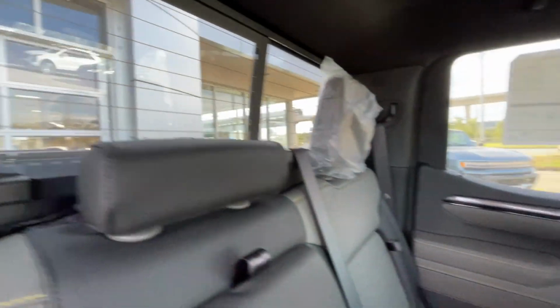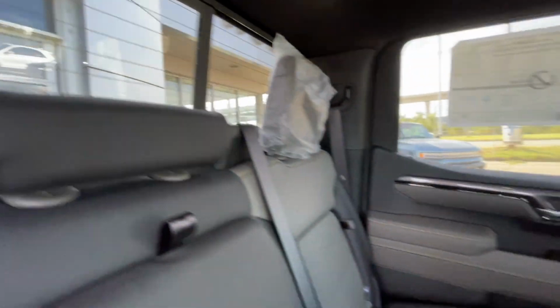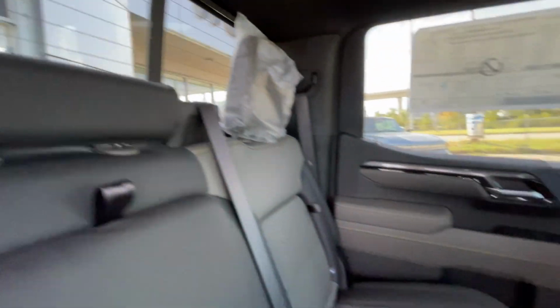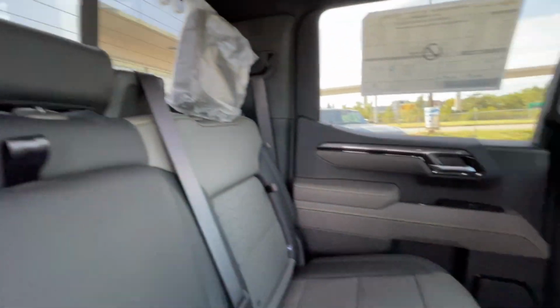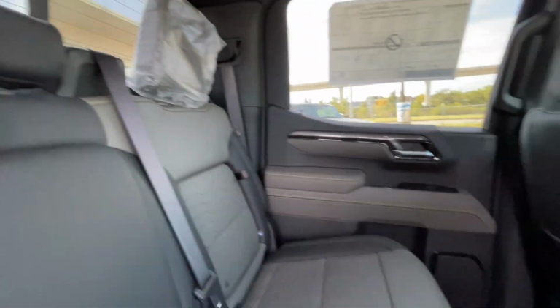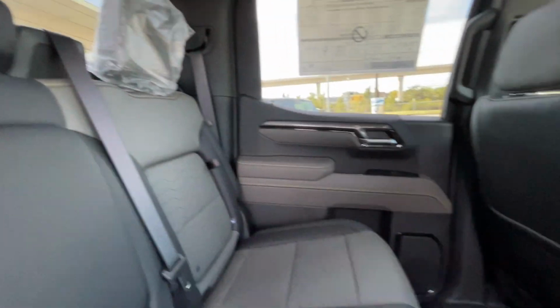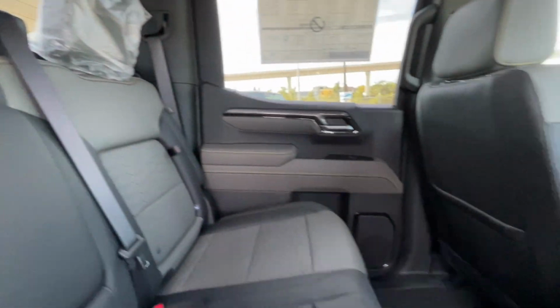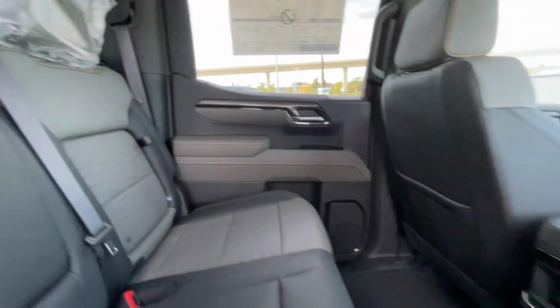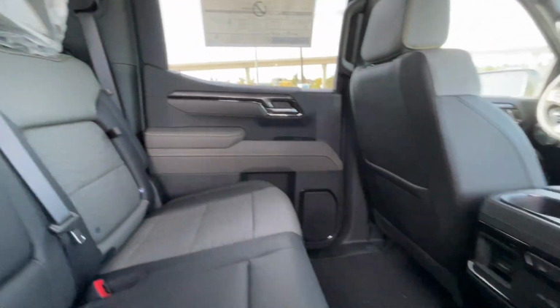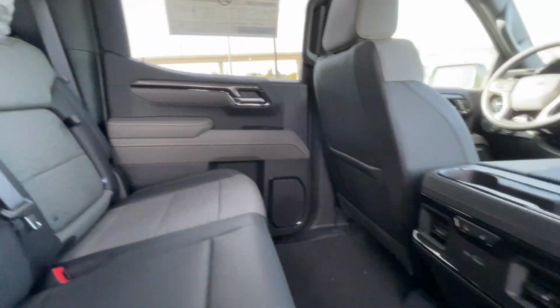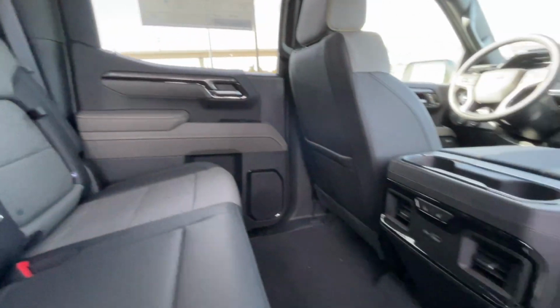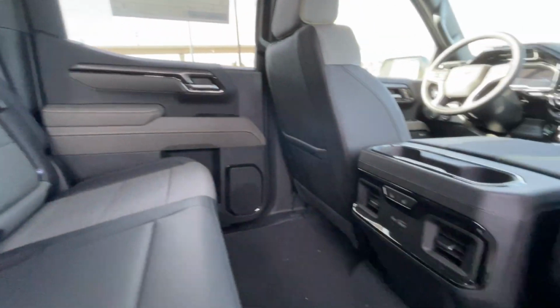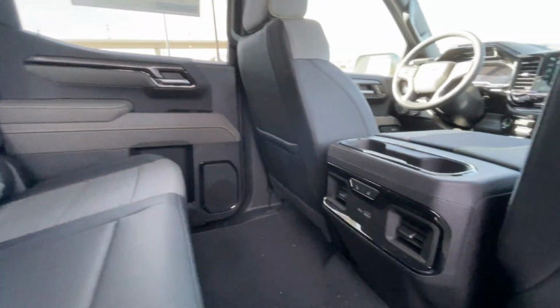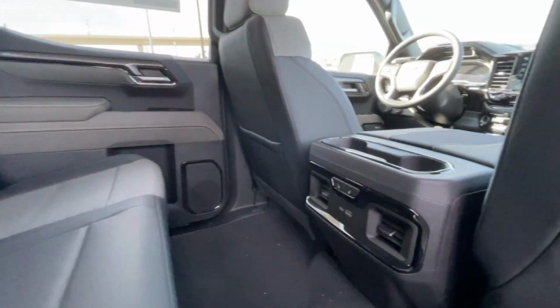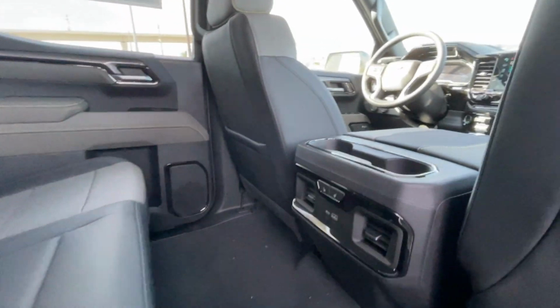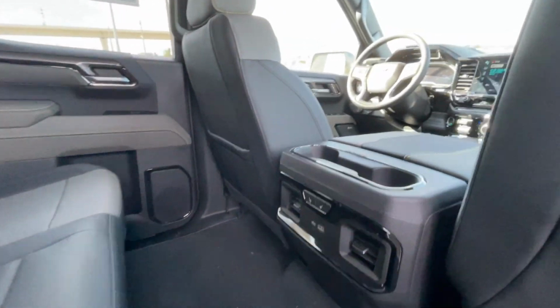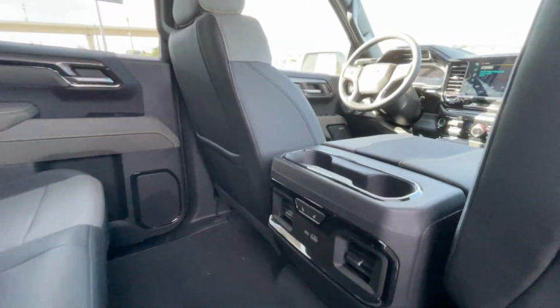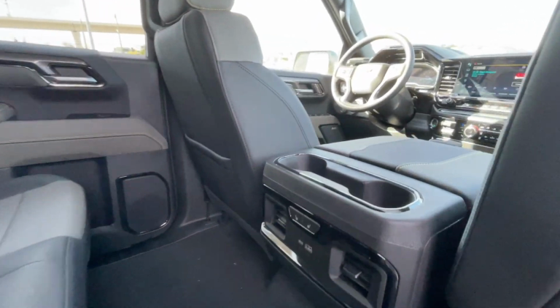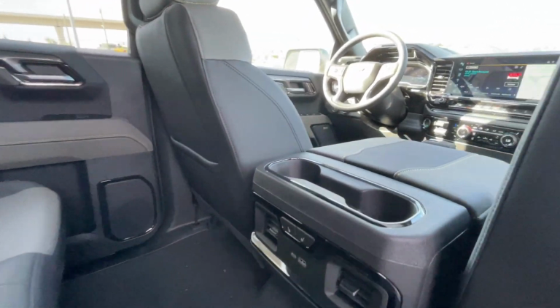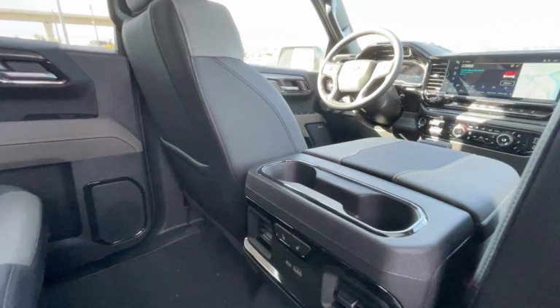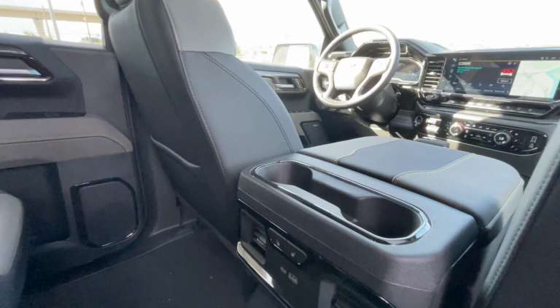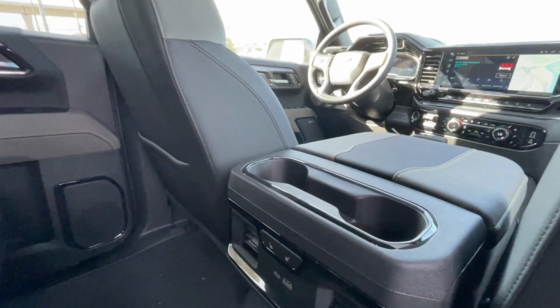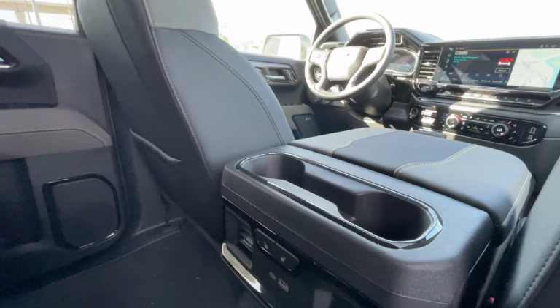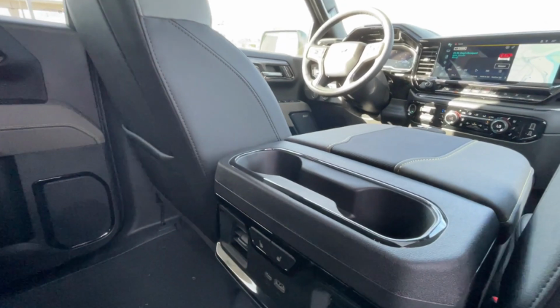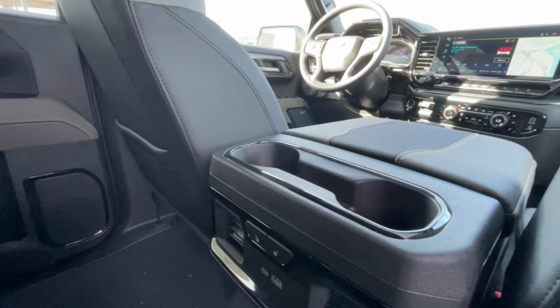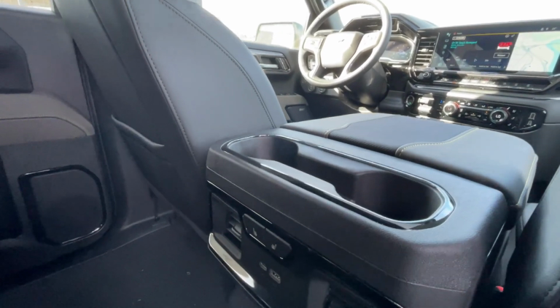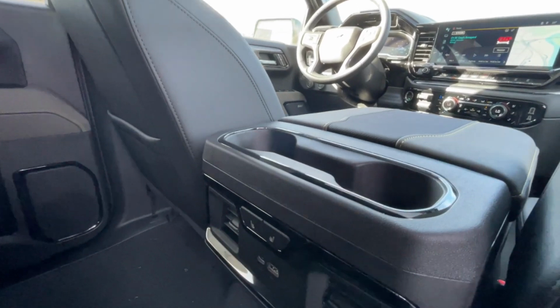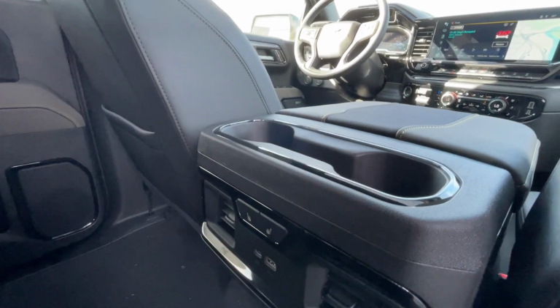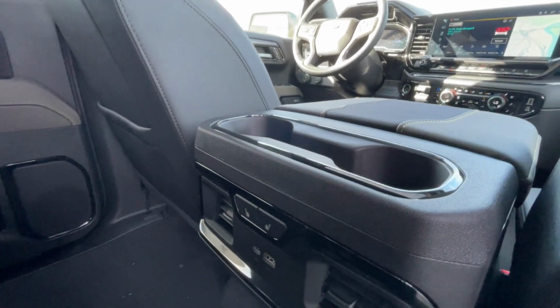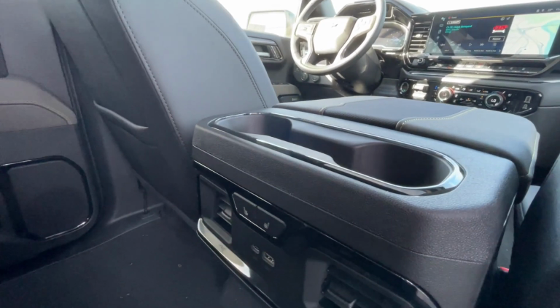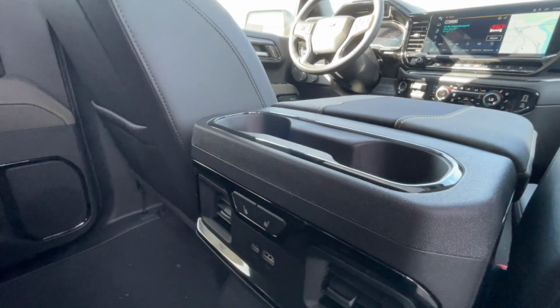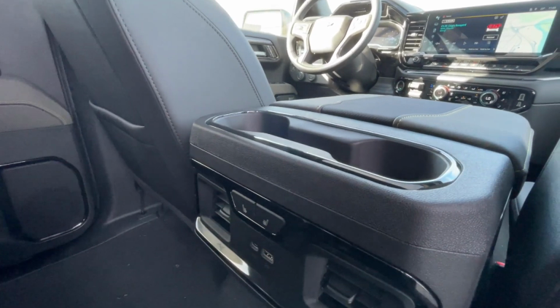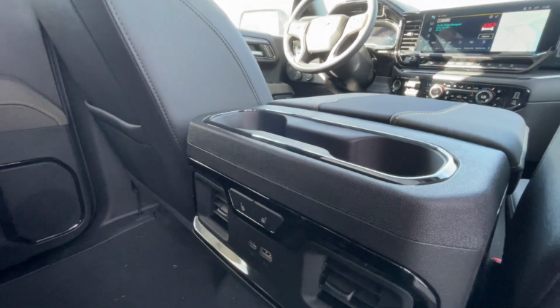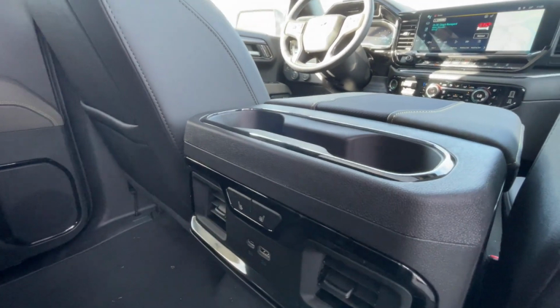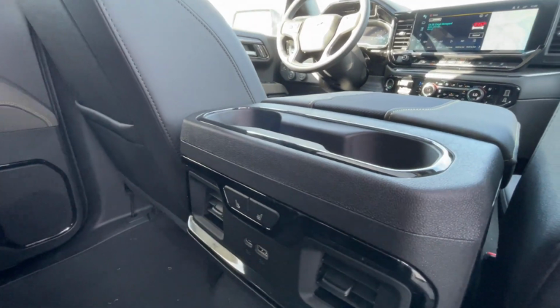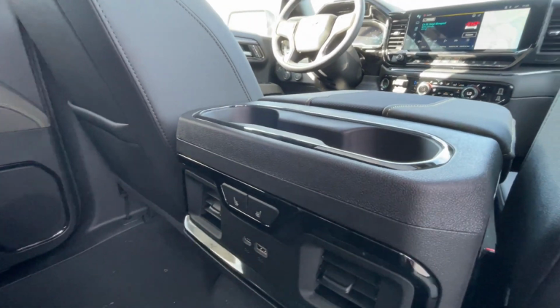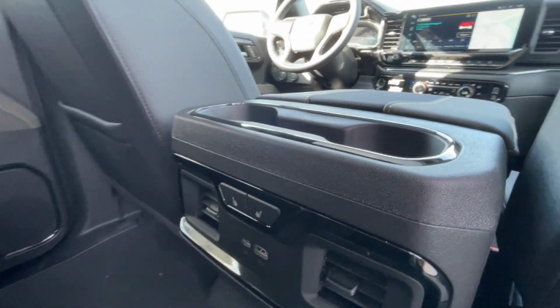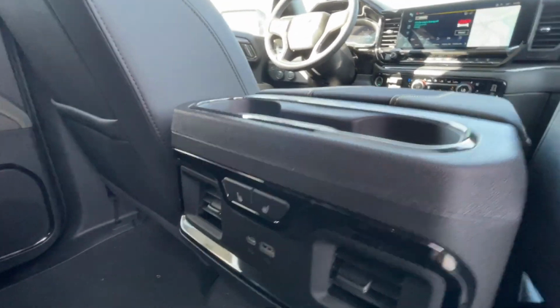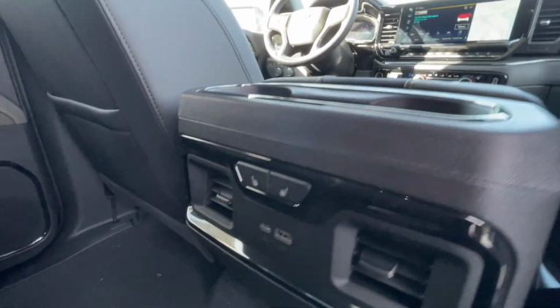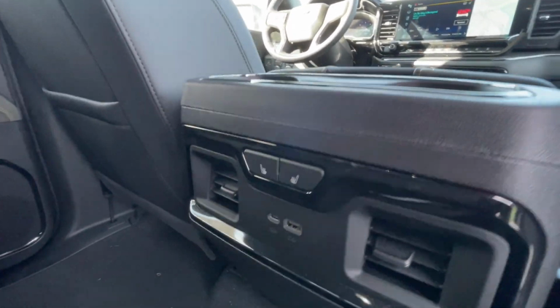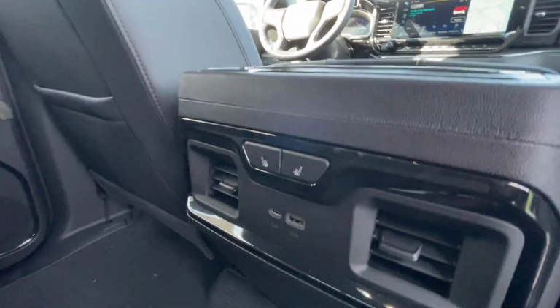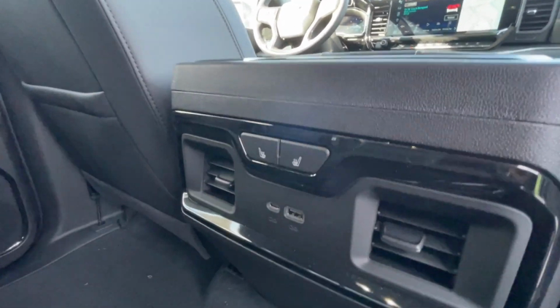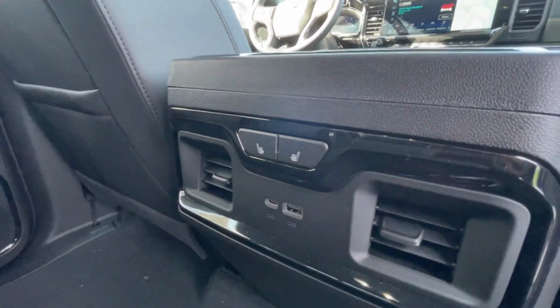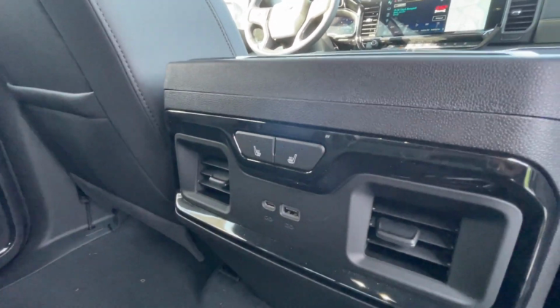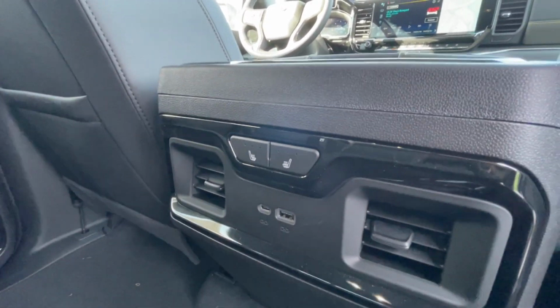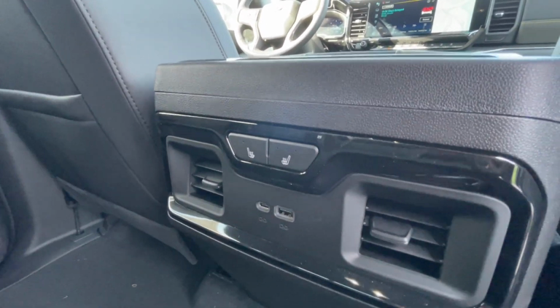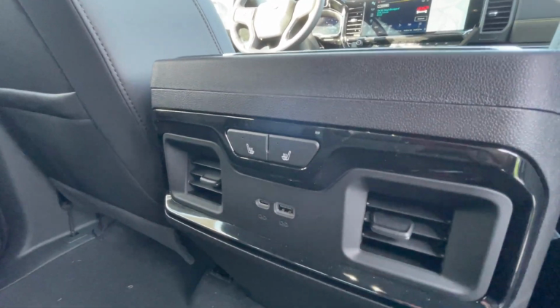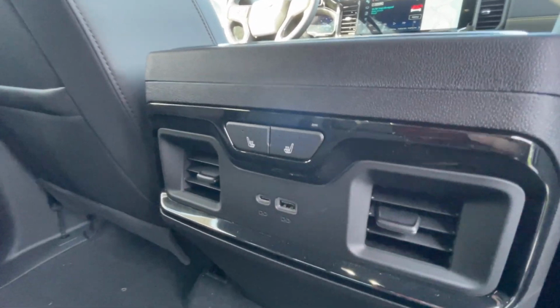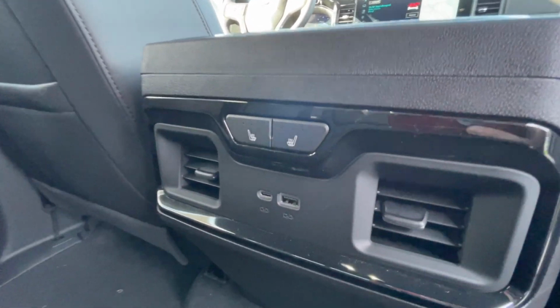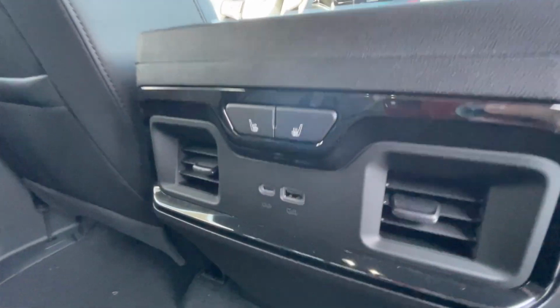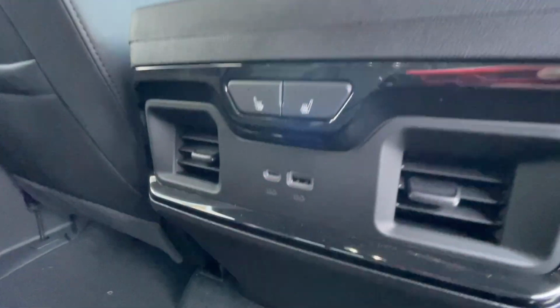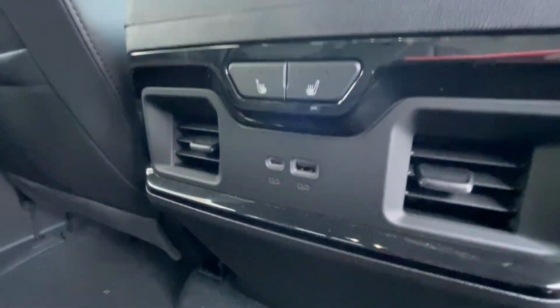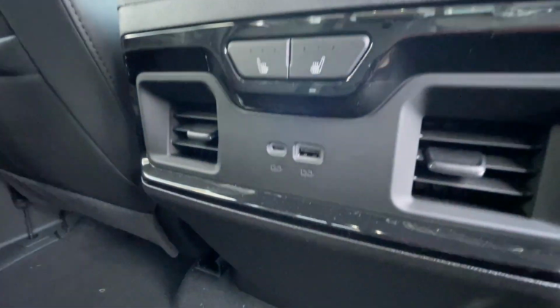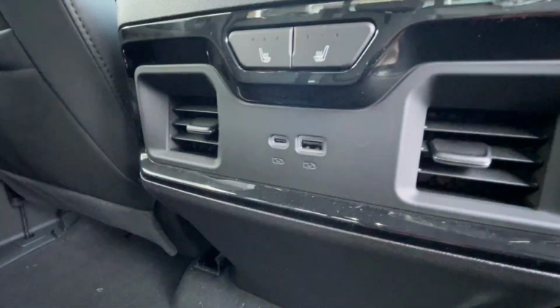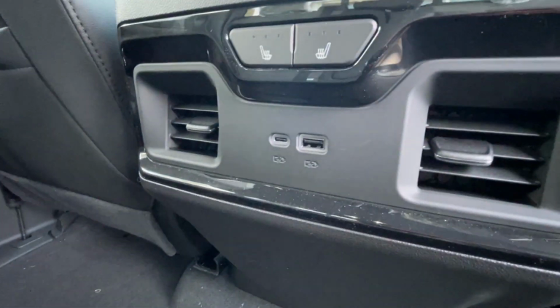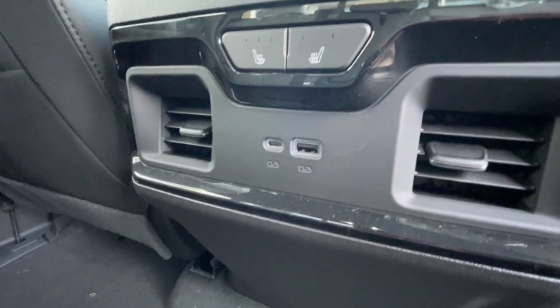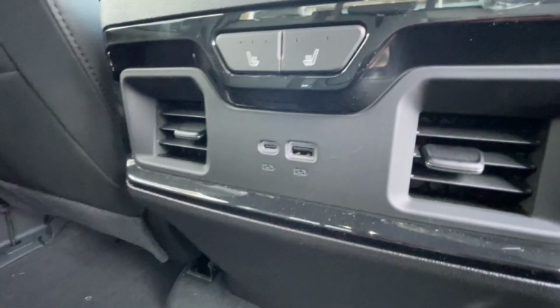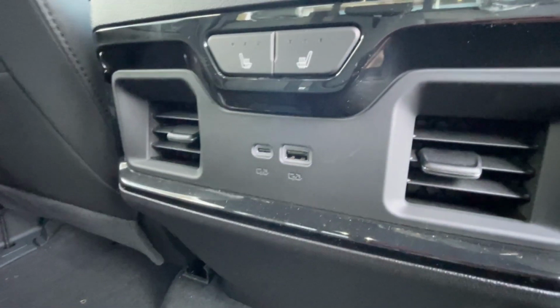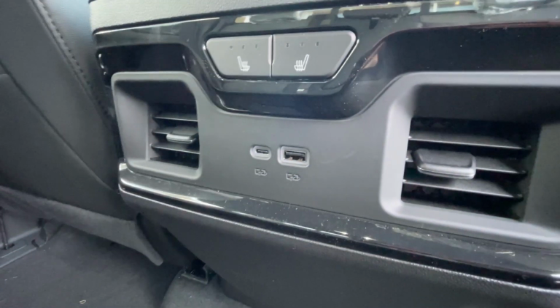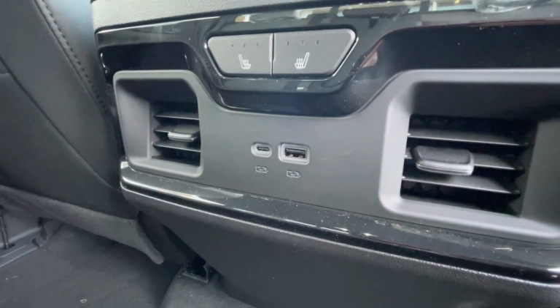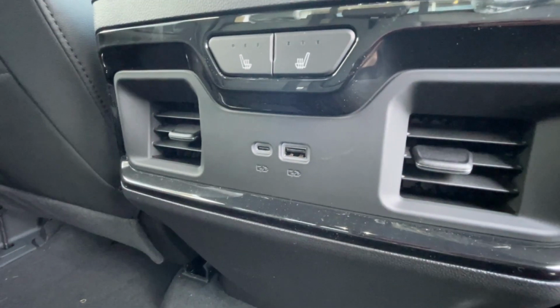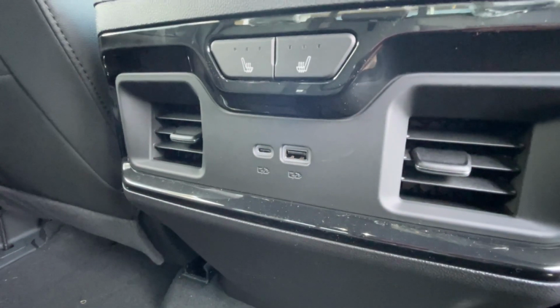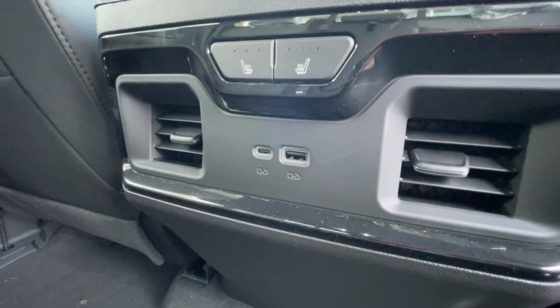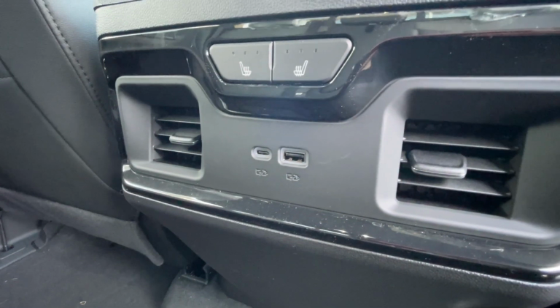Bose audio continues throughout the back of the truck. Back here in the center console, we have two cup holders, the heated seats controls, and two USB charging ports.